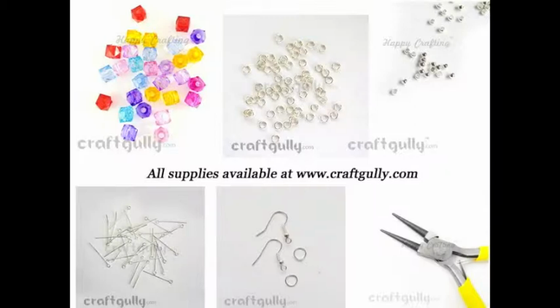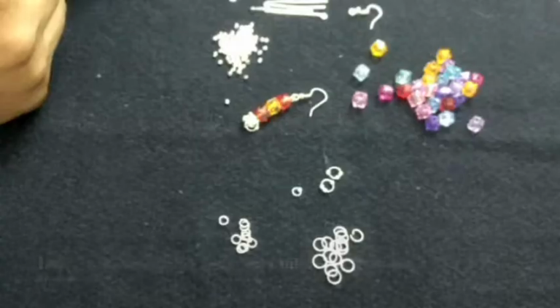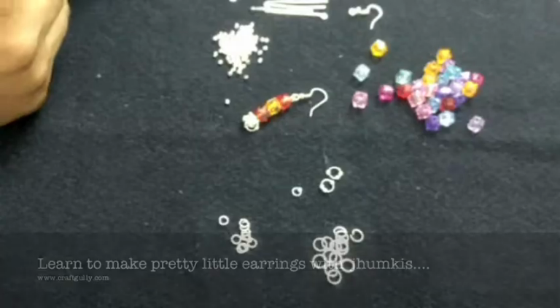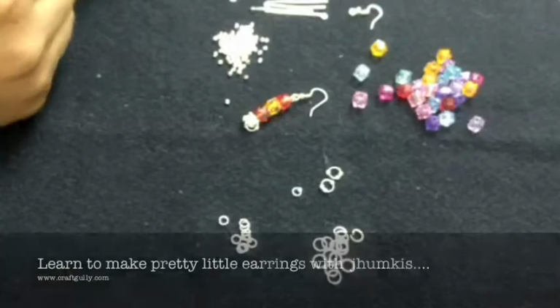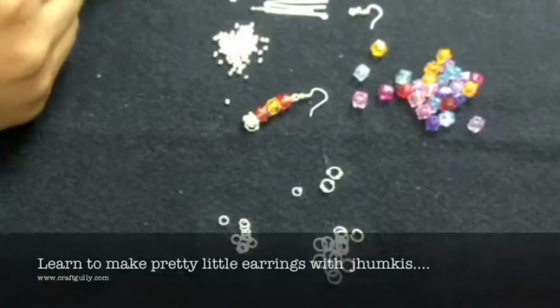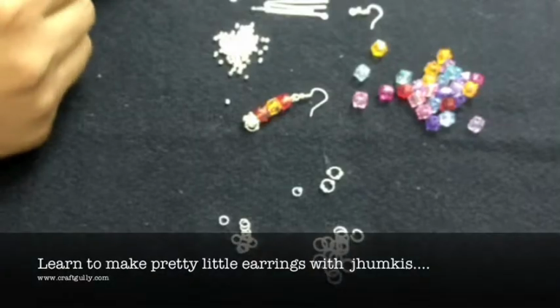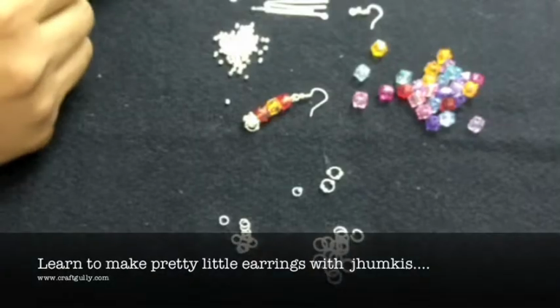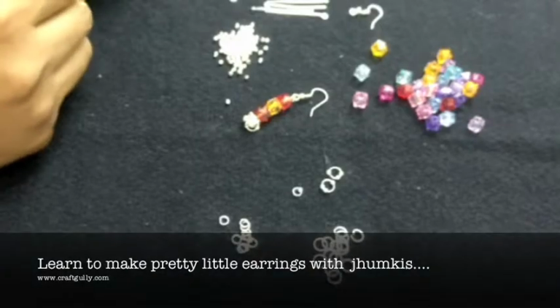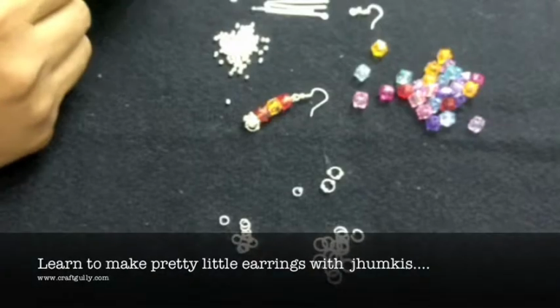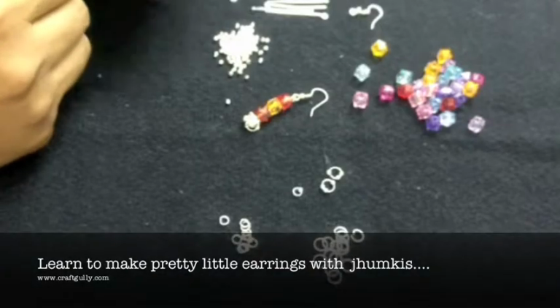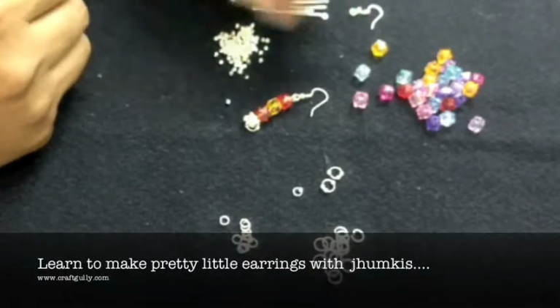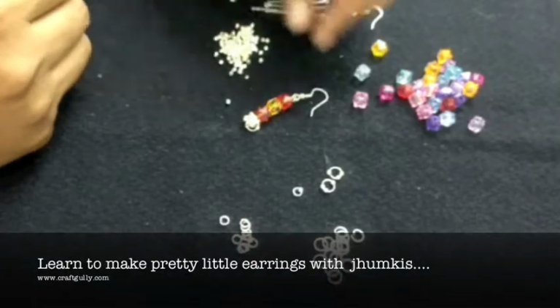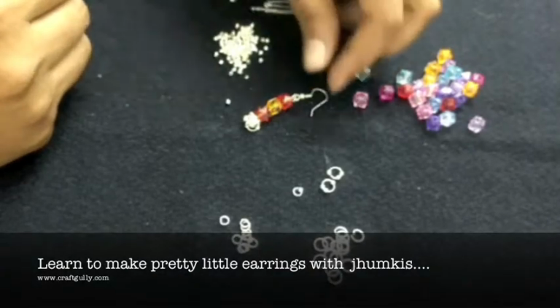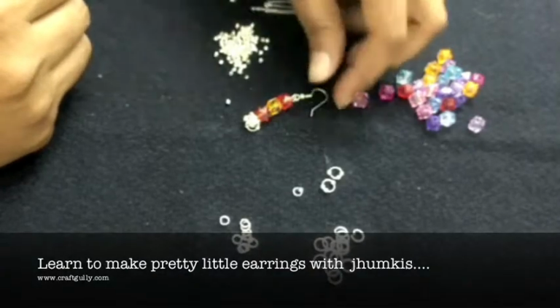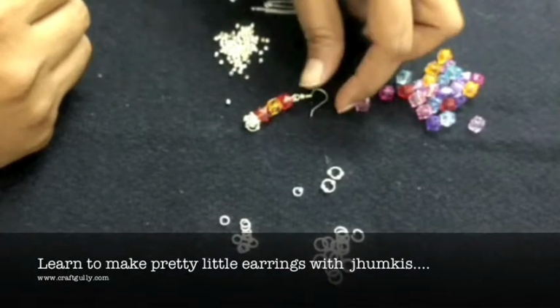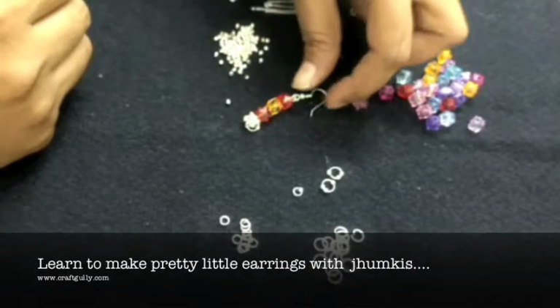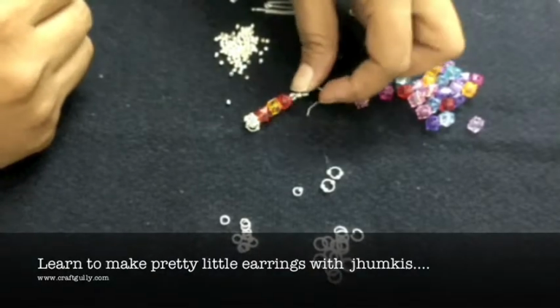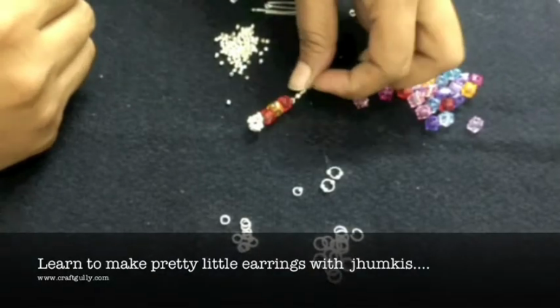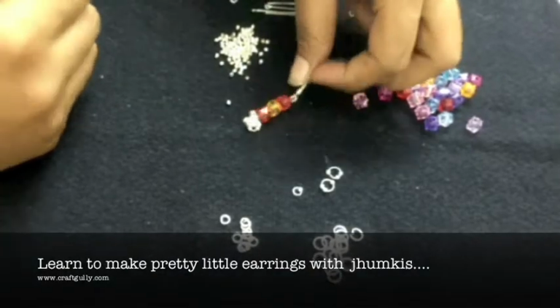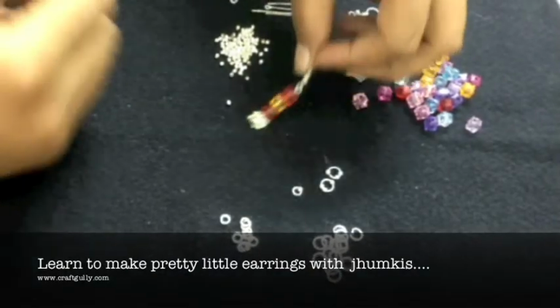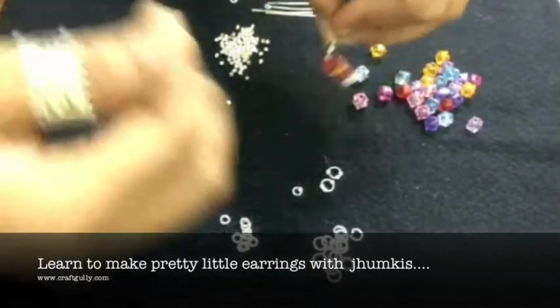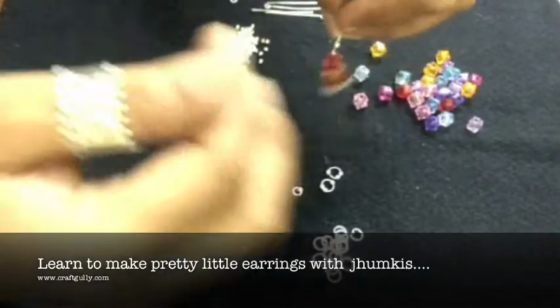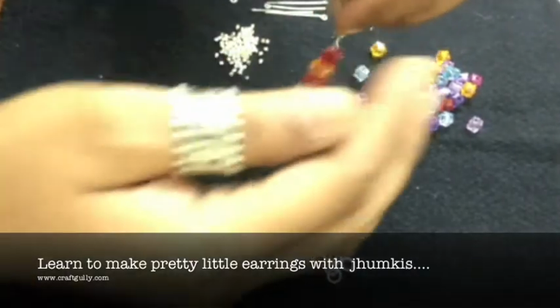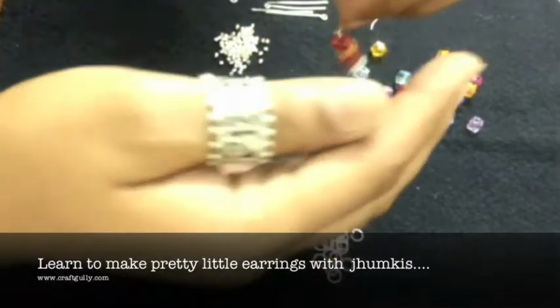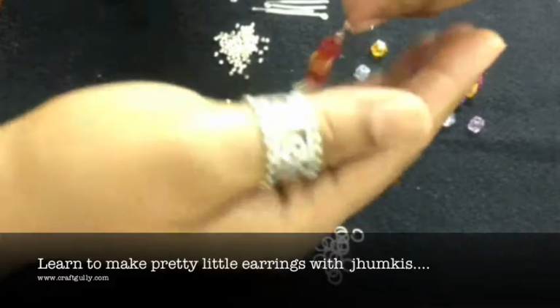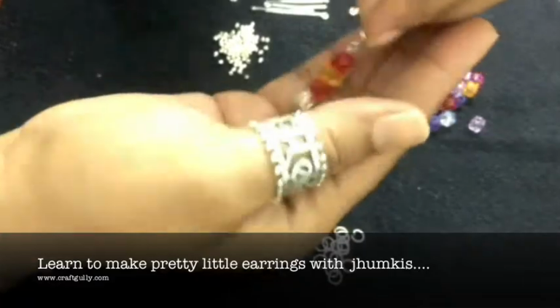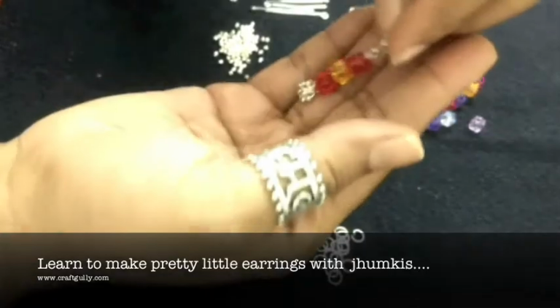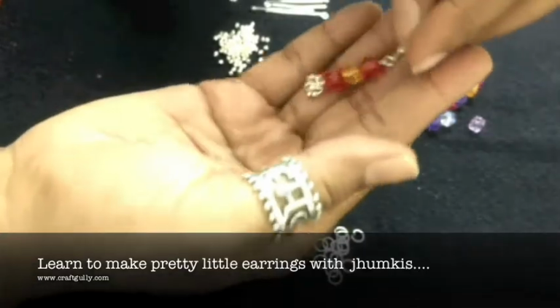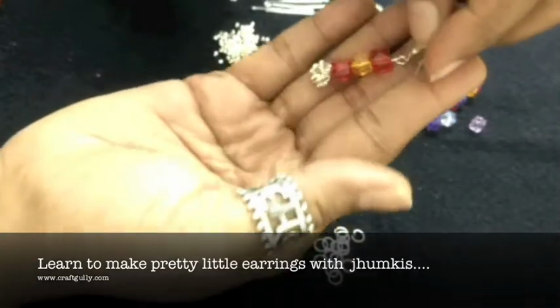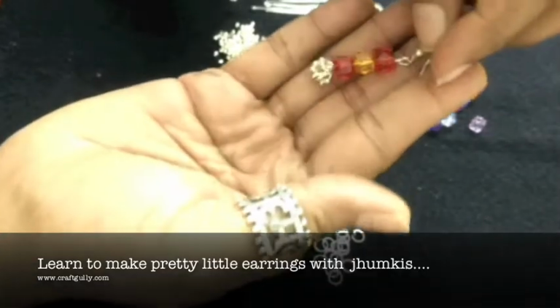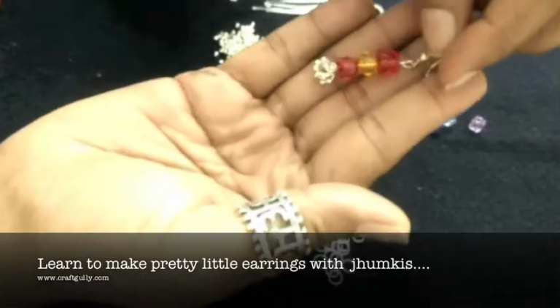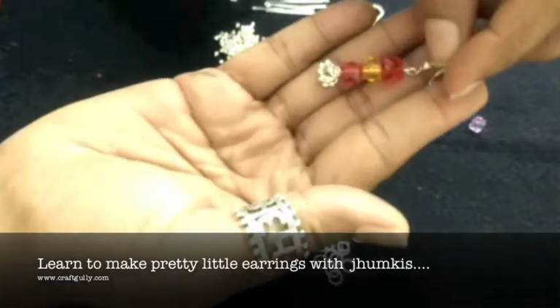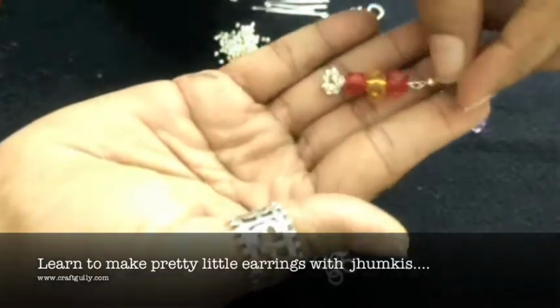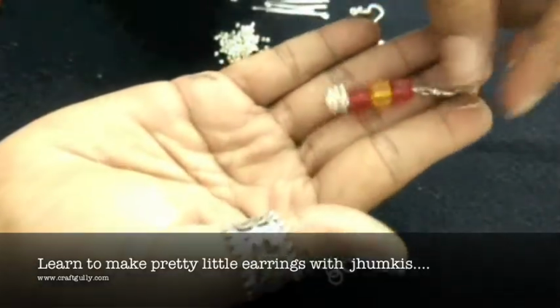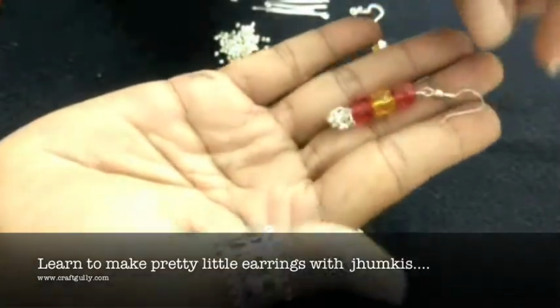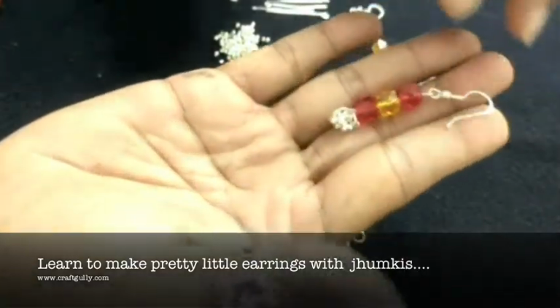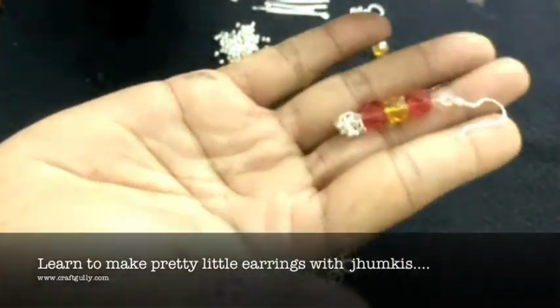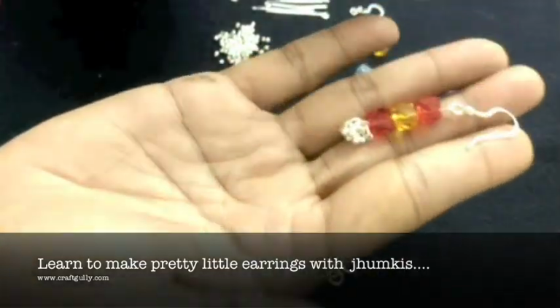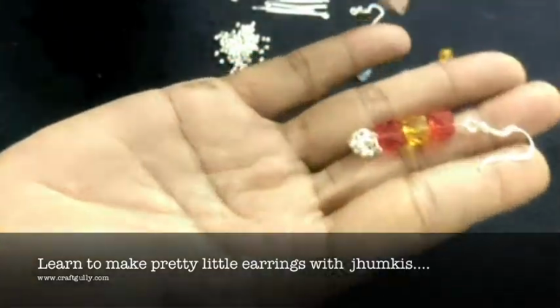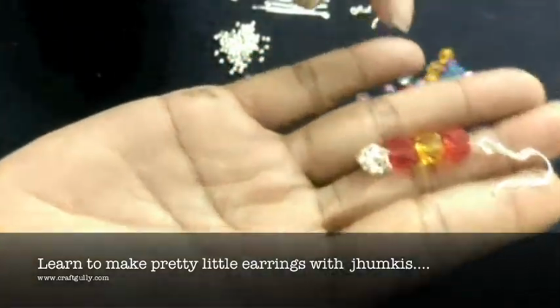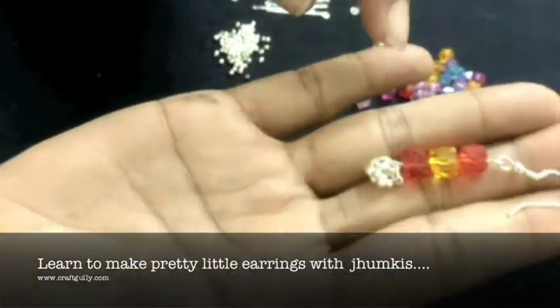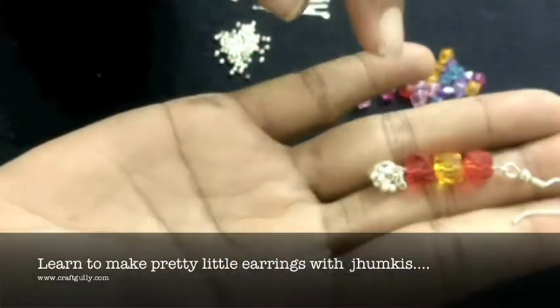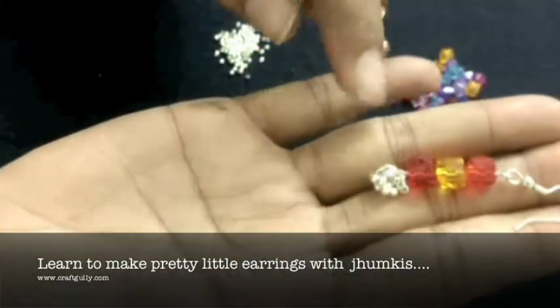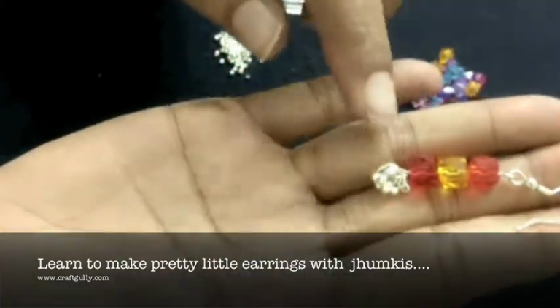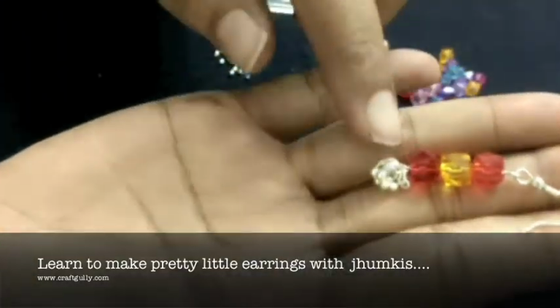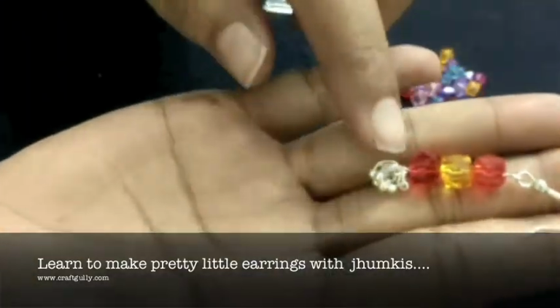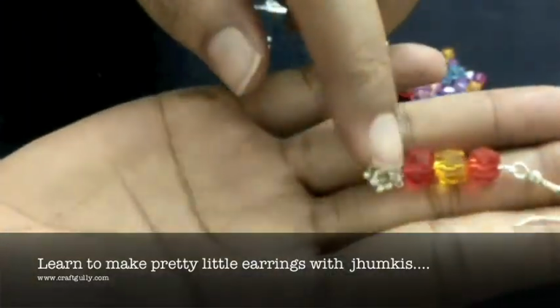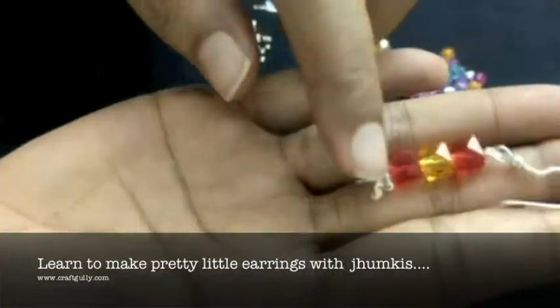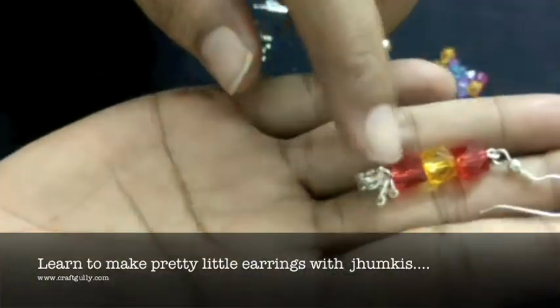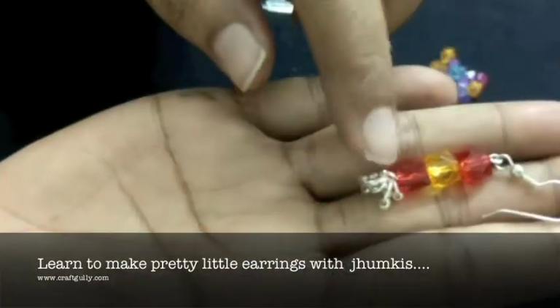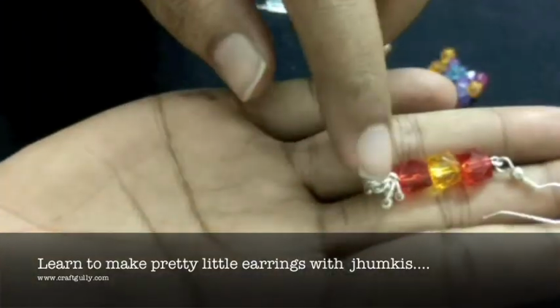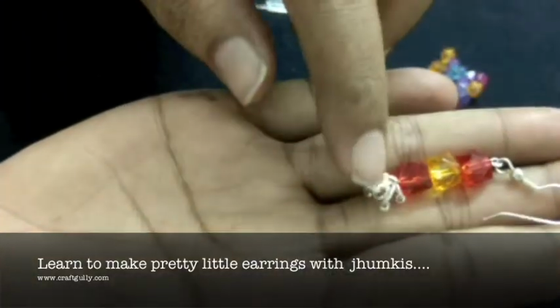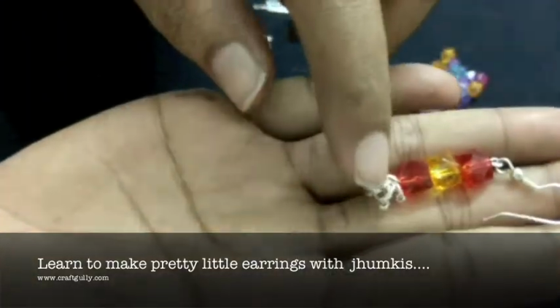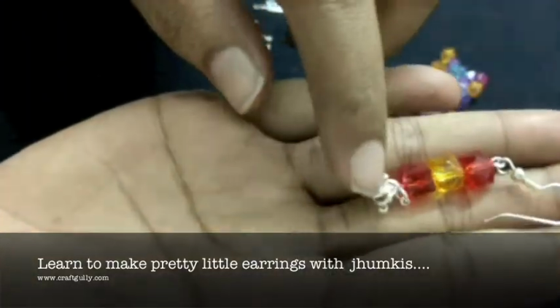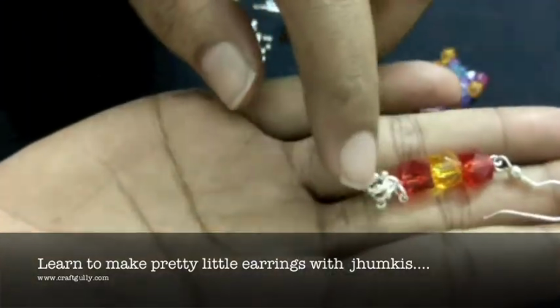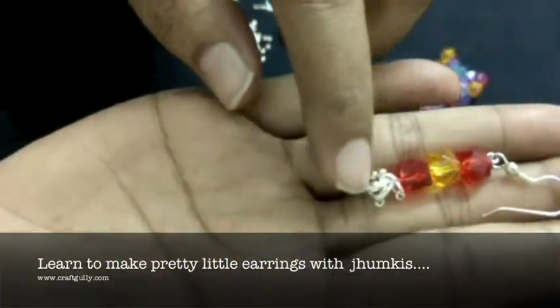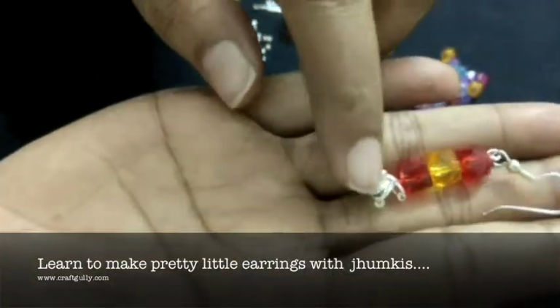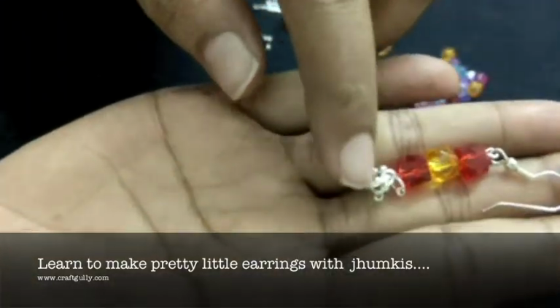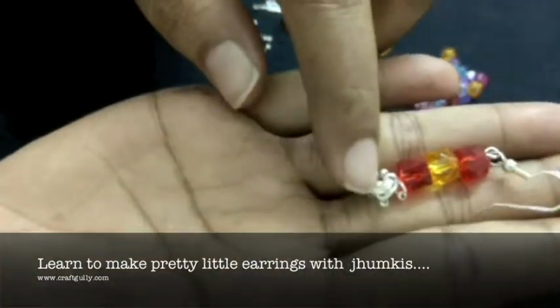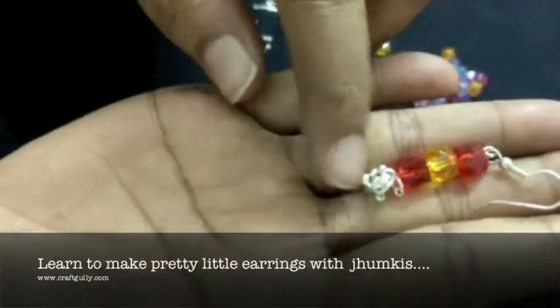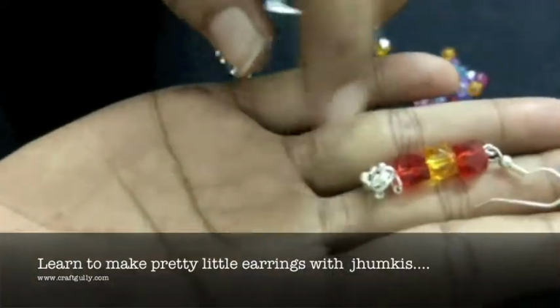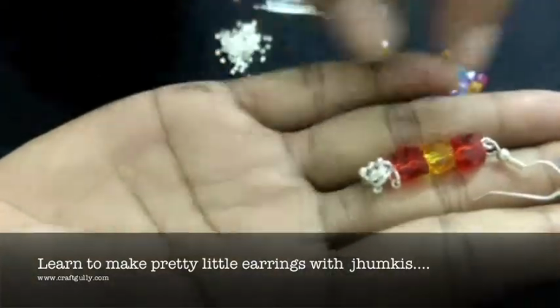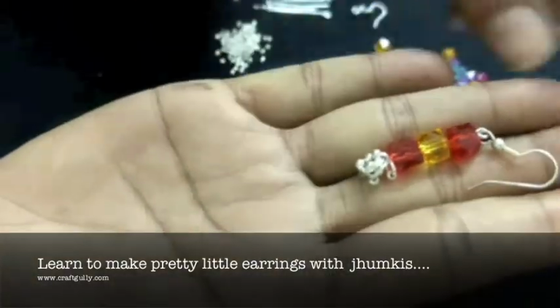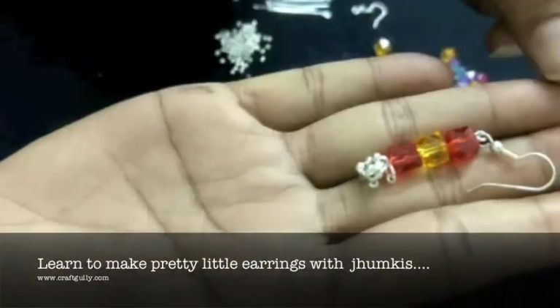Hi! Today we are going to learn how to make these beautiful little light bead earrings with these pretty little jhunkis at the end.